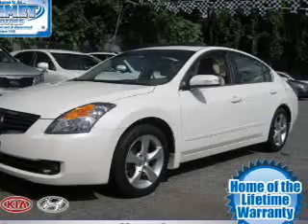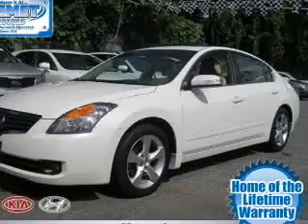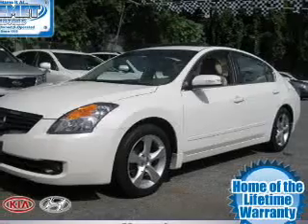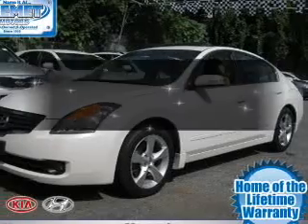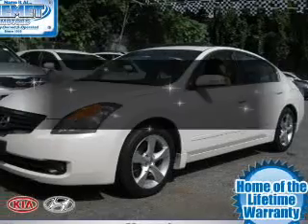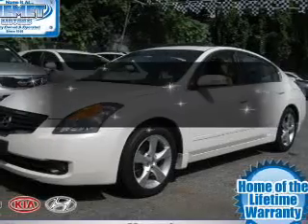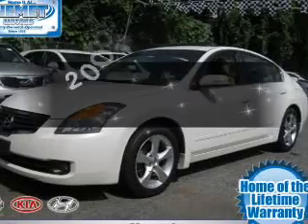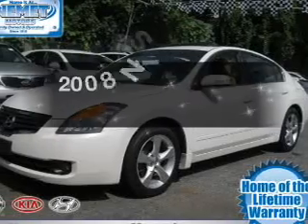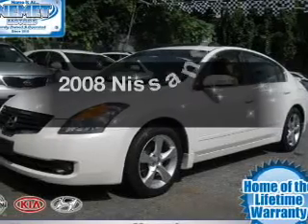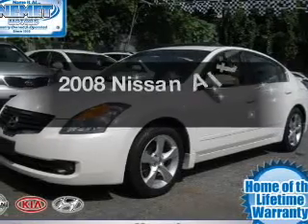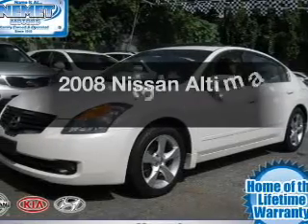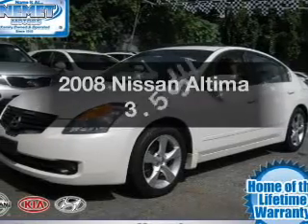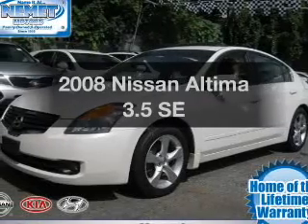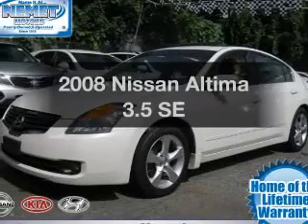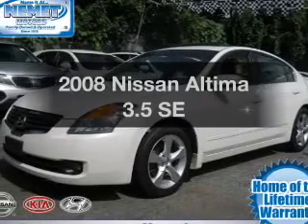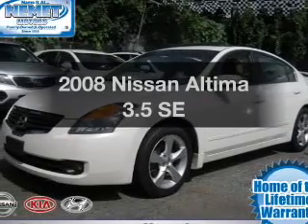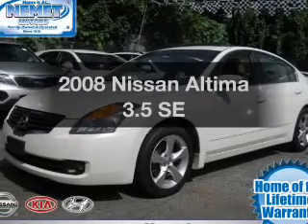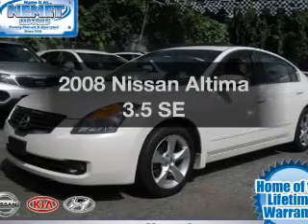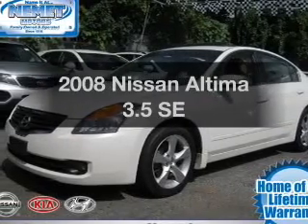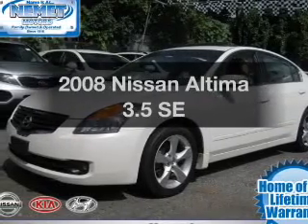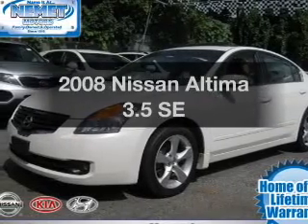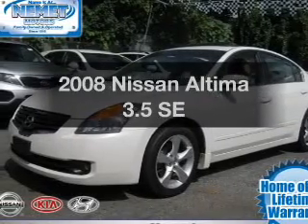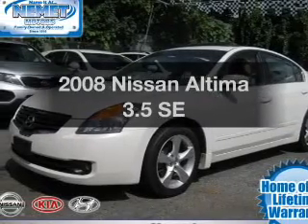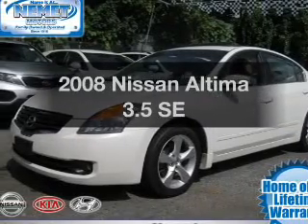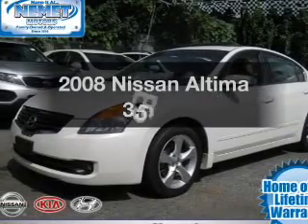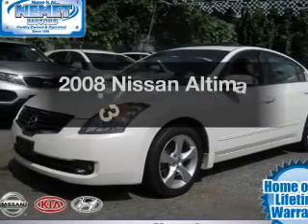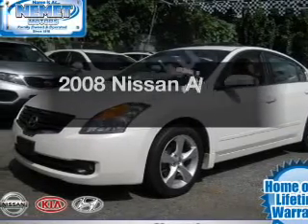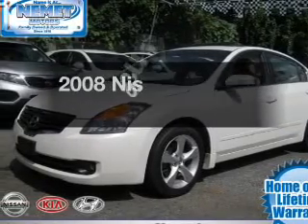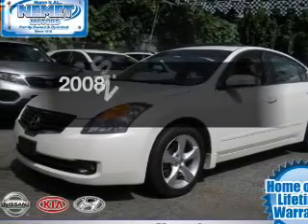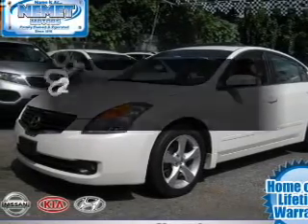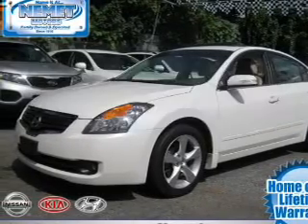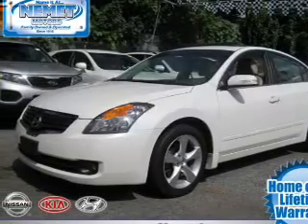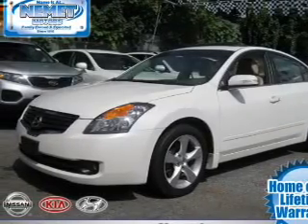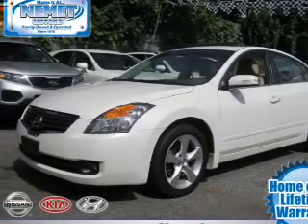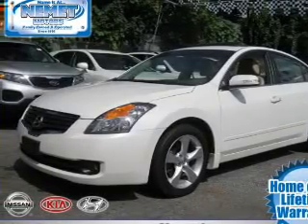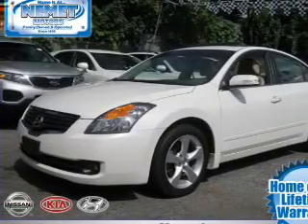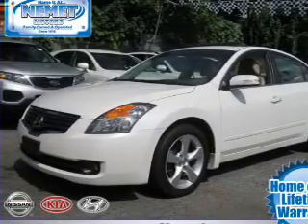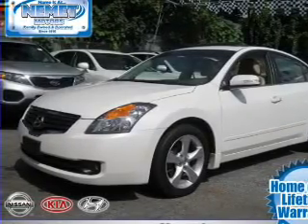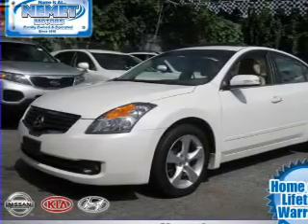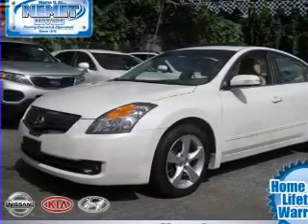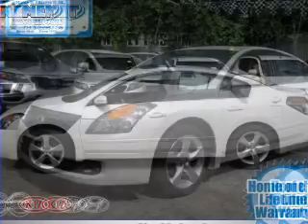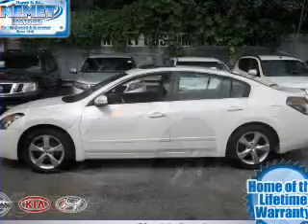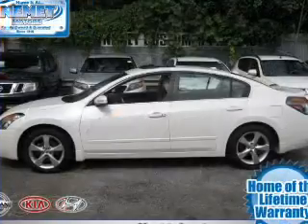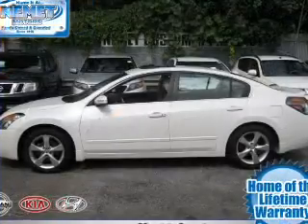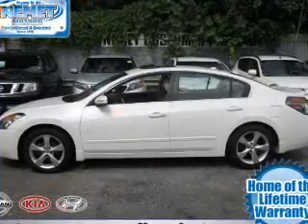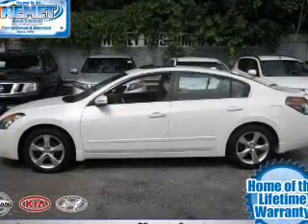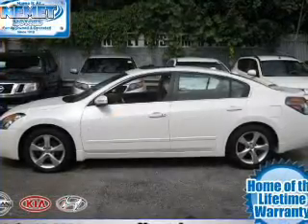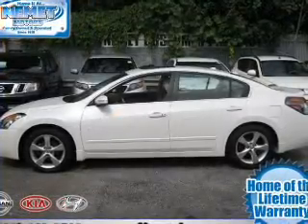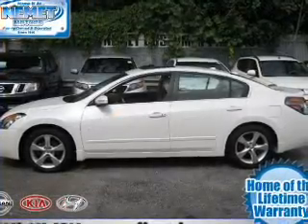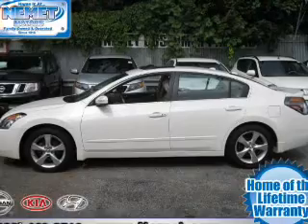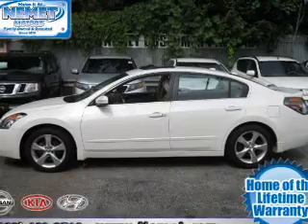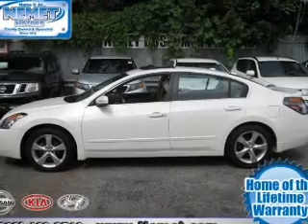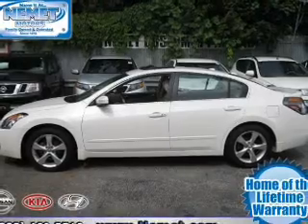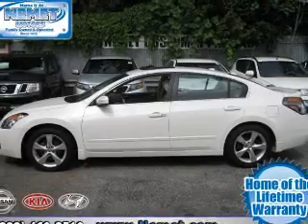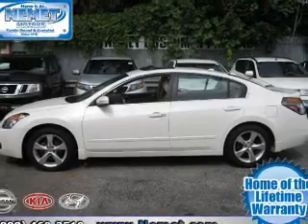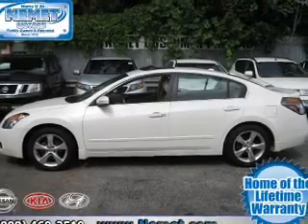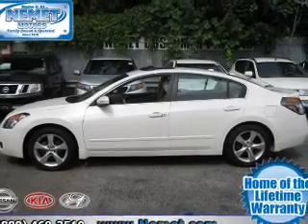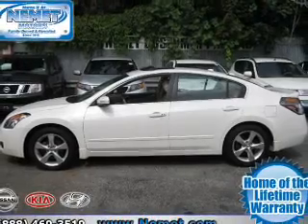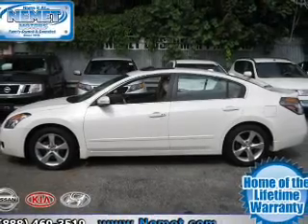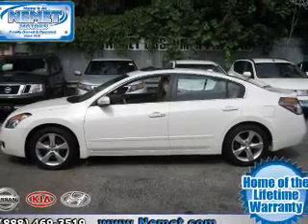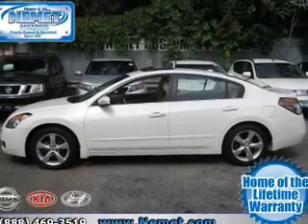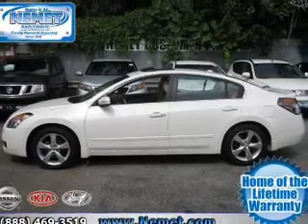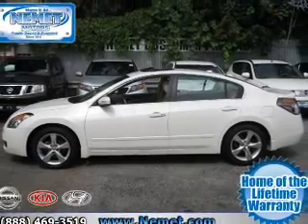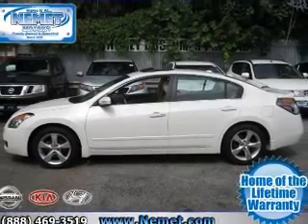Get noticed in this 2008 Nissan Altima. Everything you need under one roof with this great vehicle.